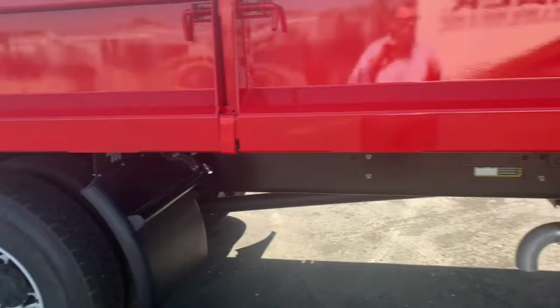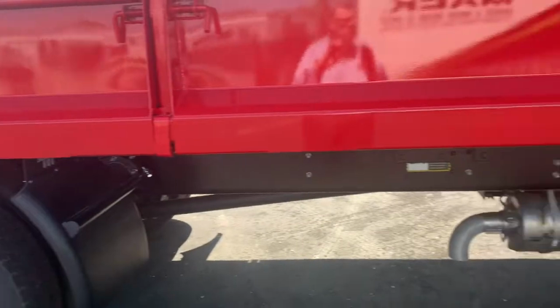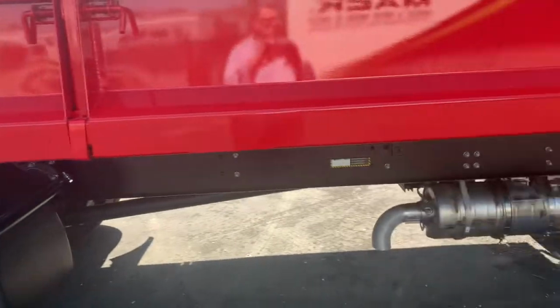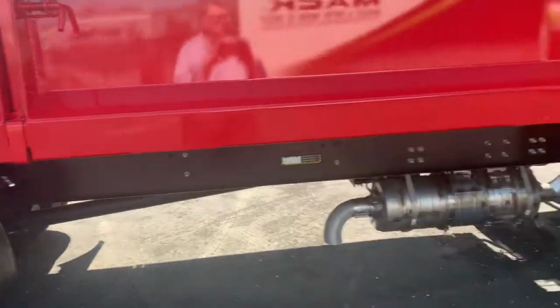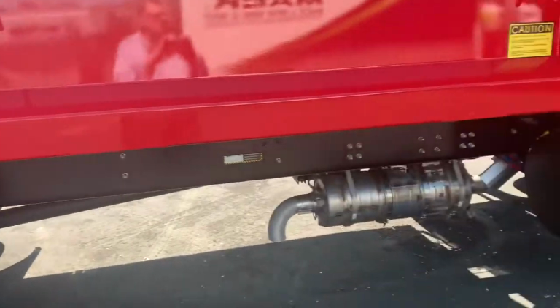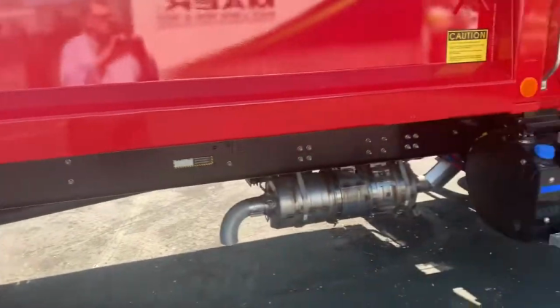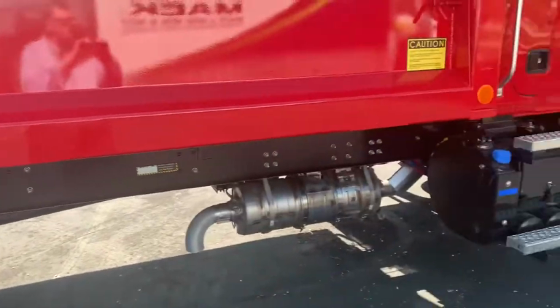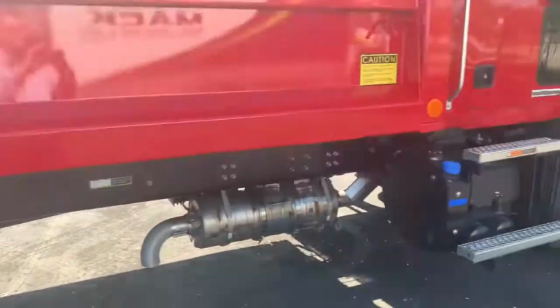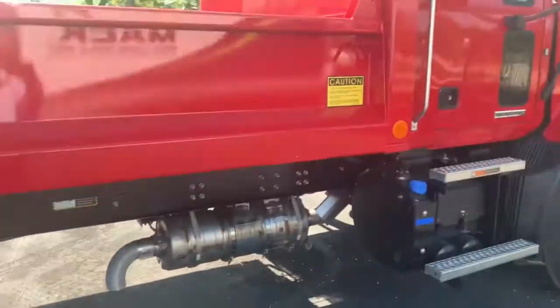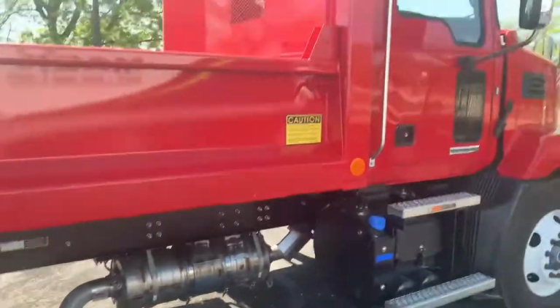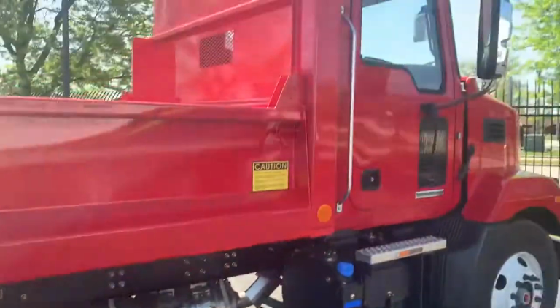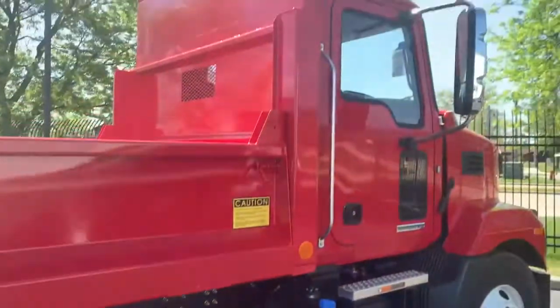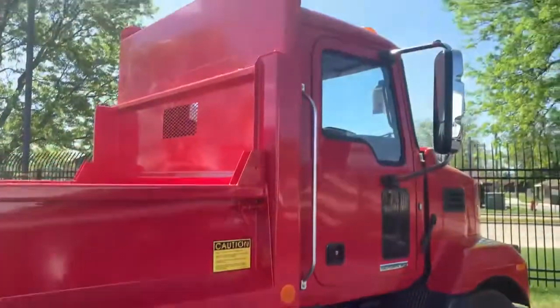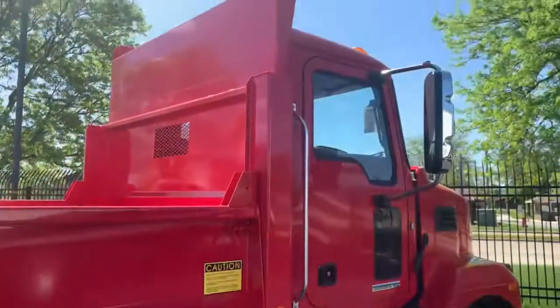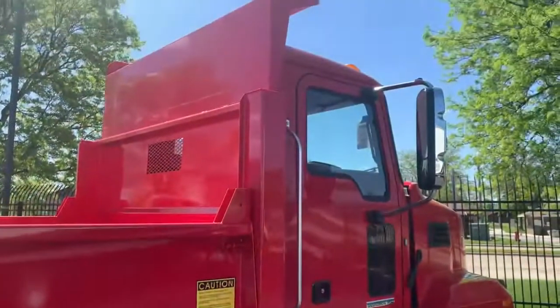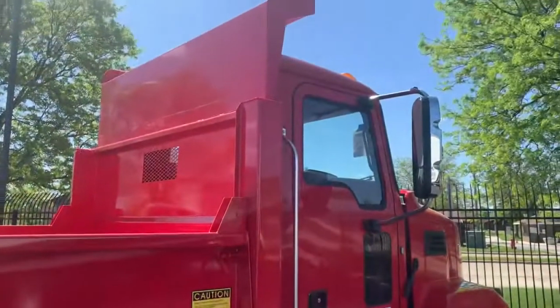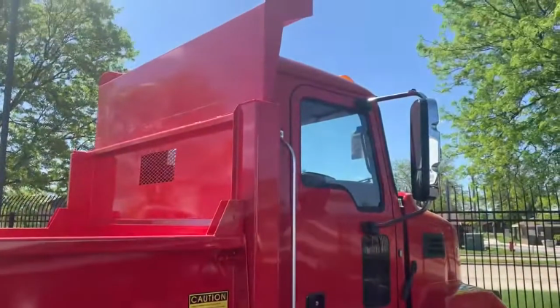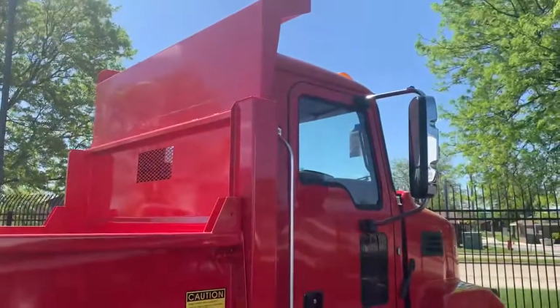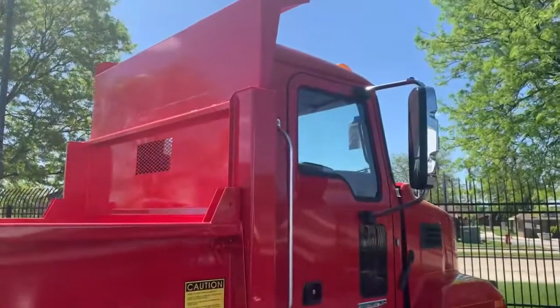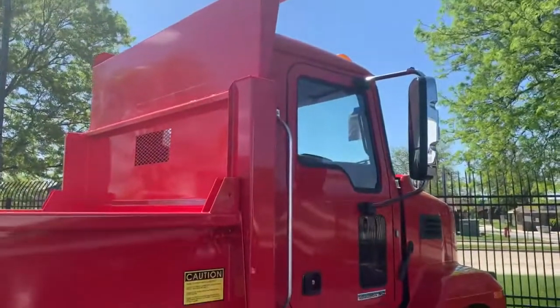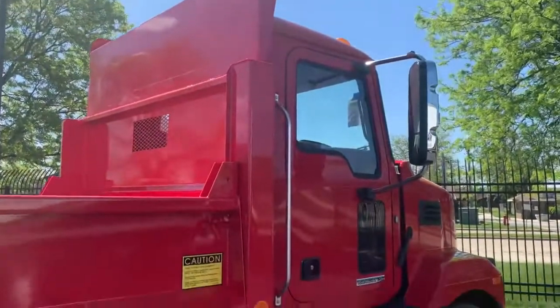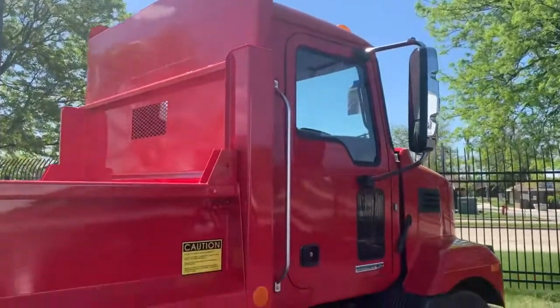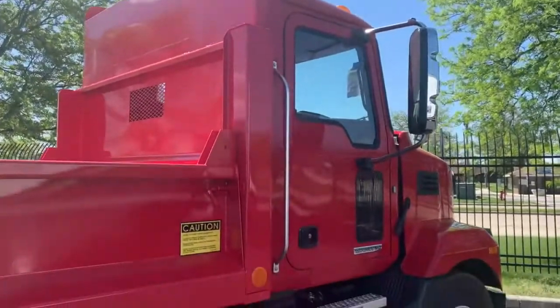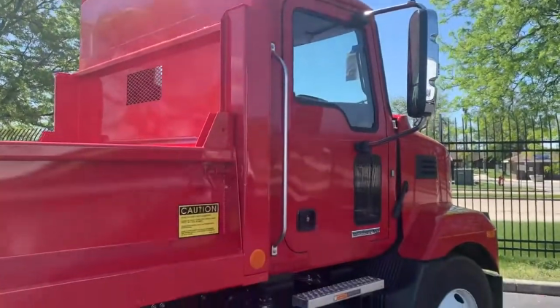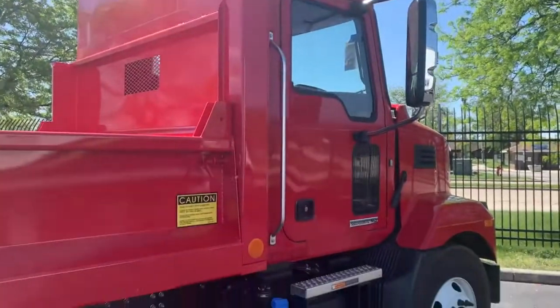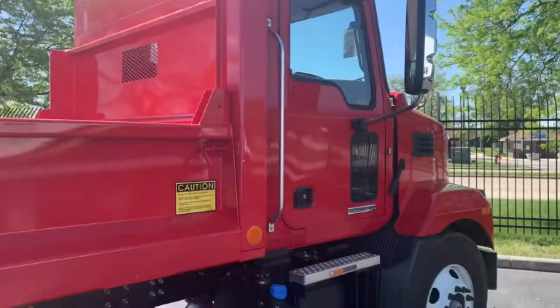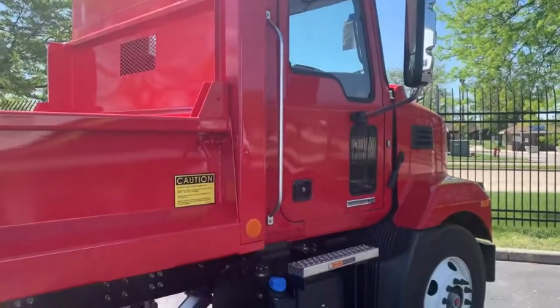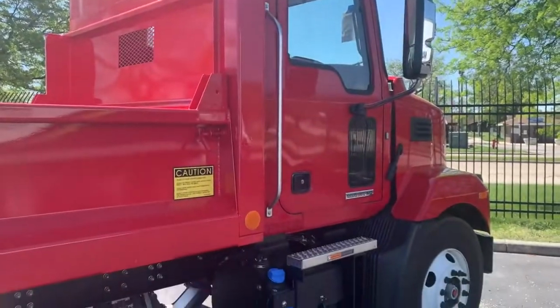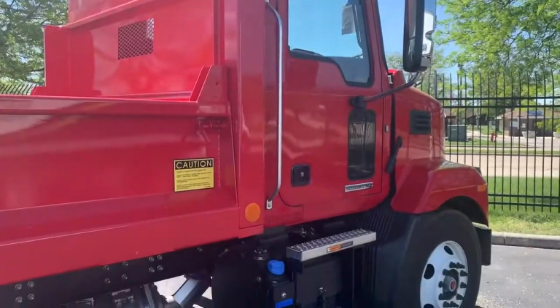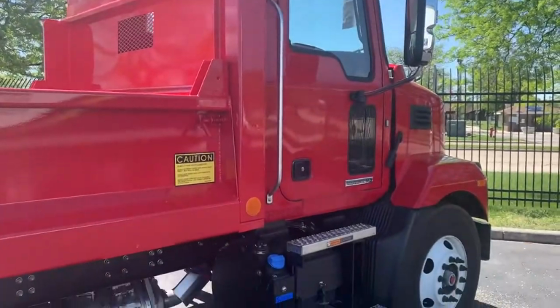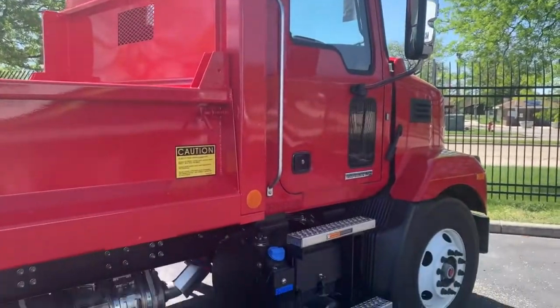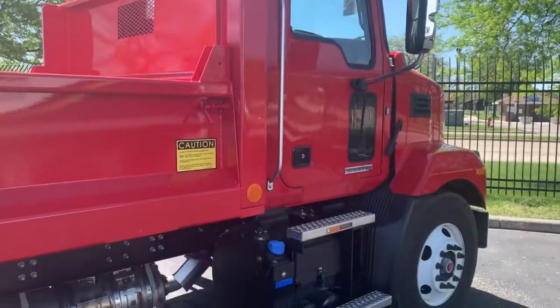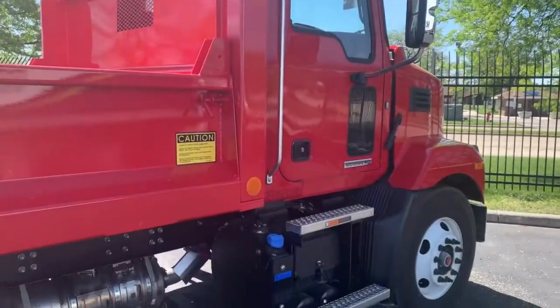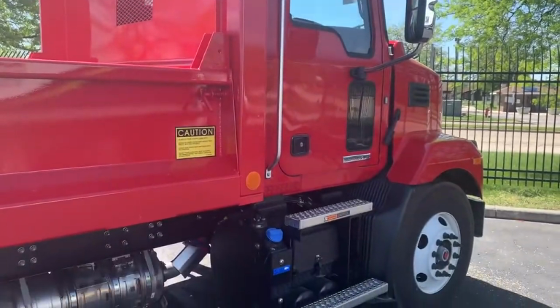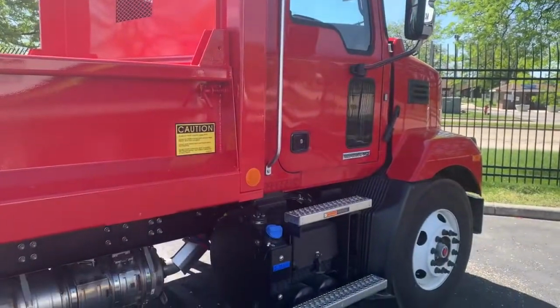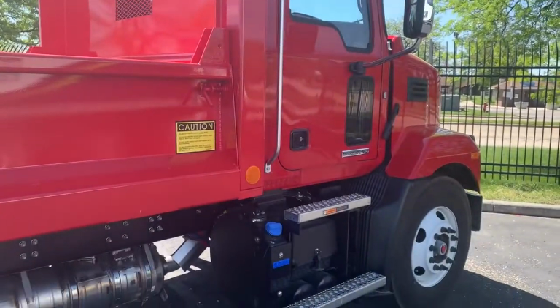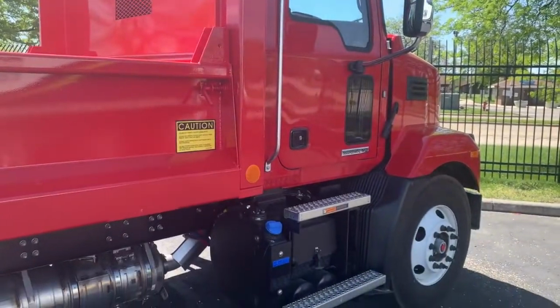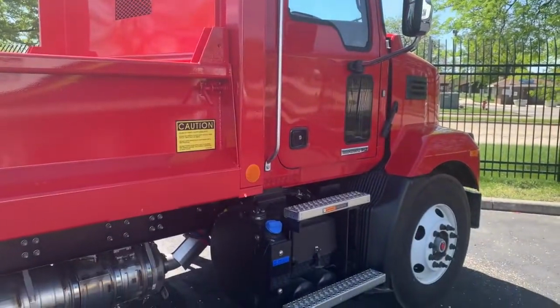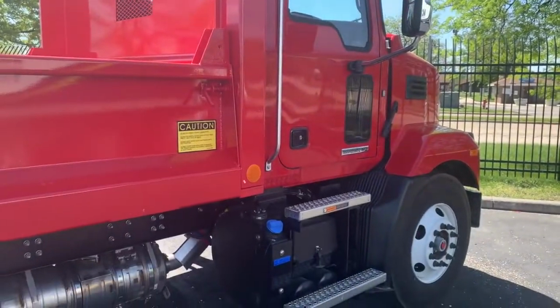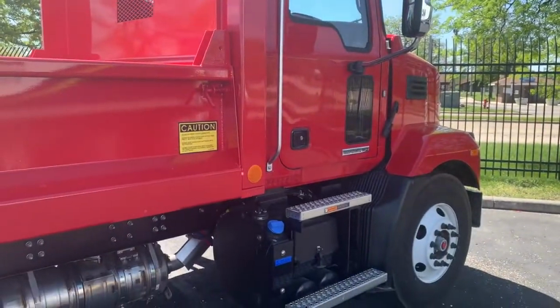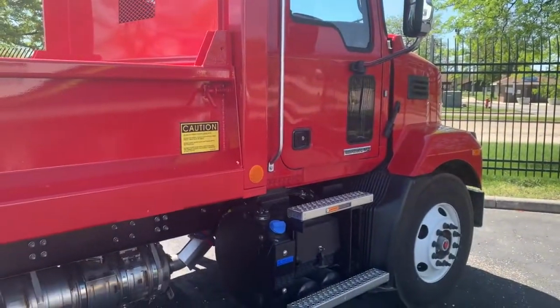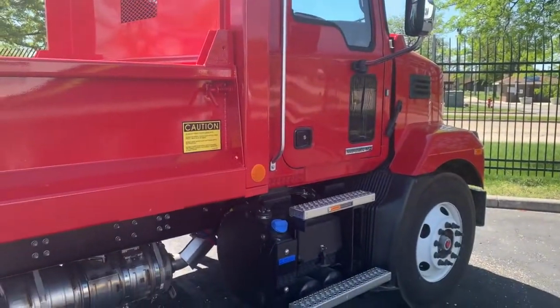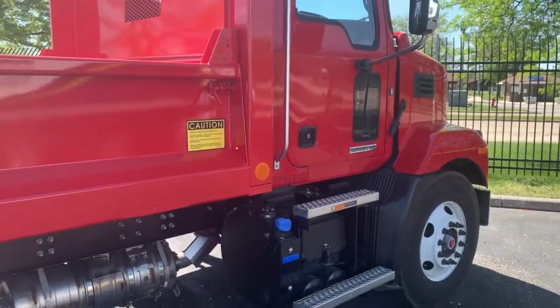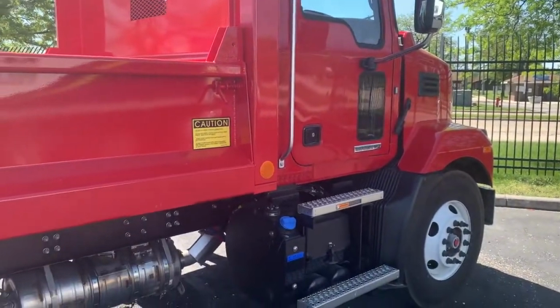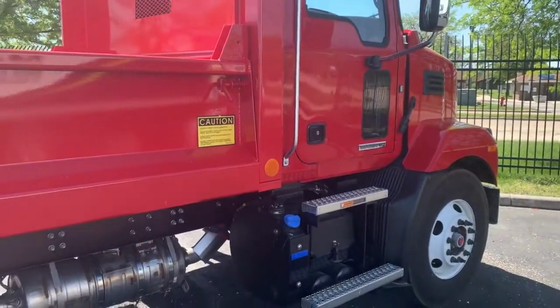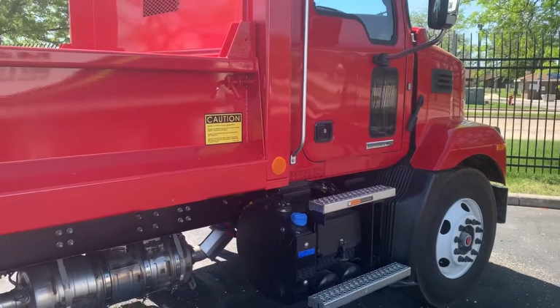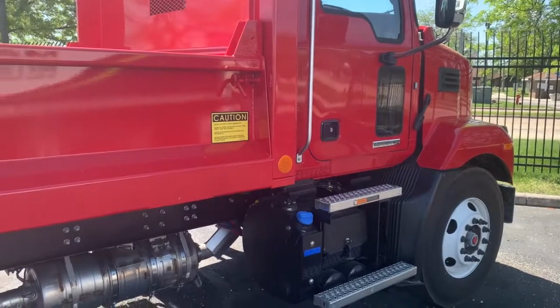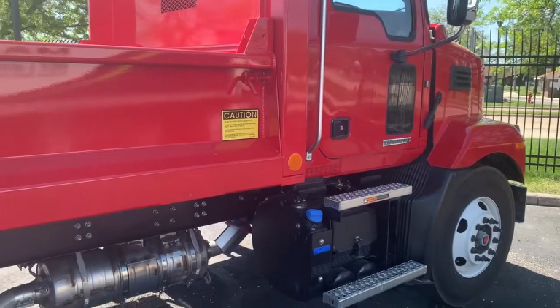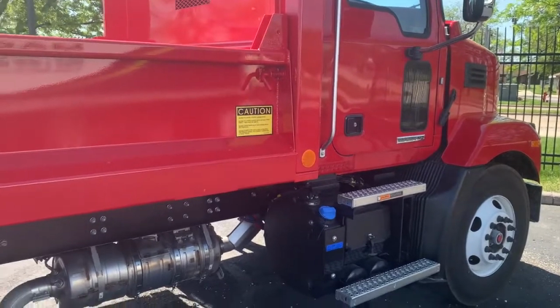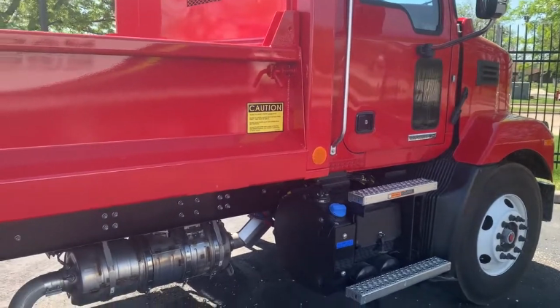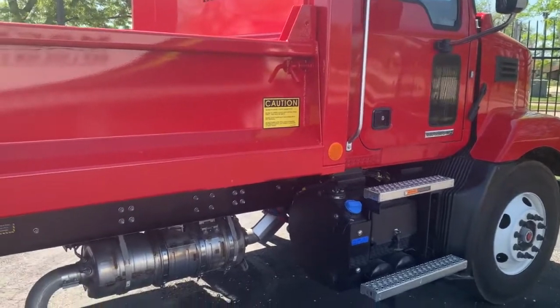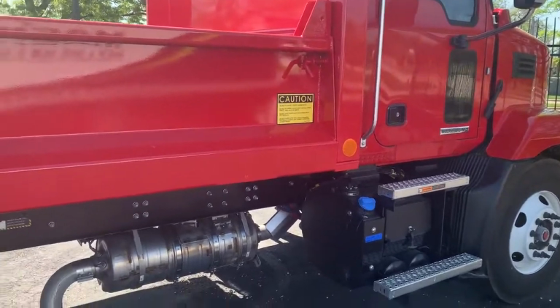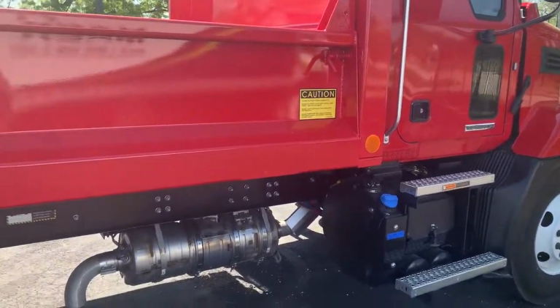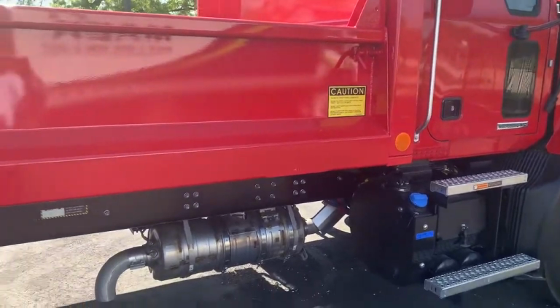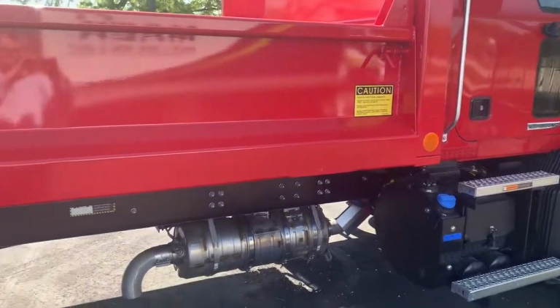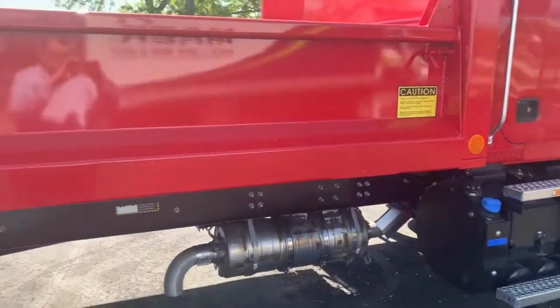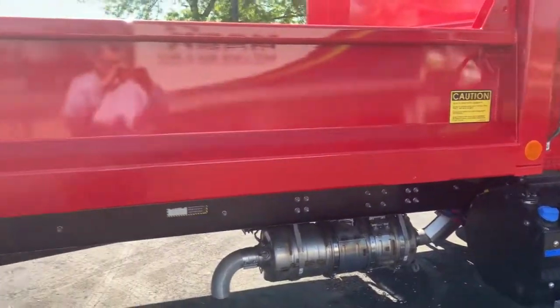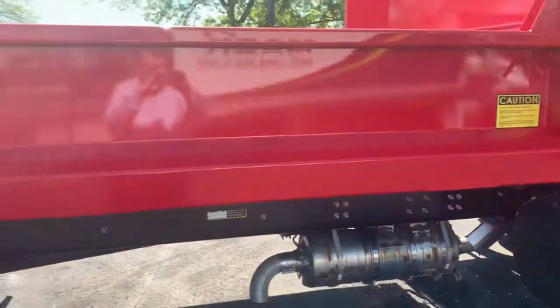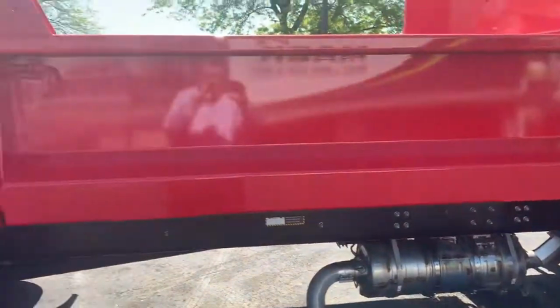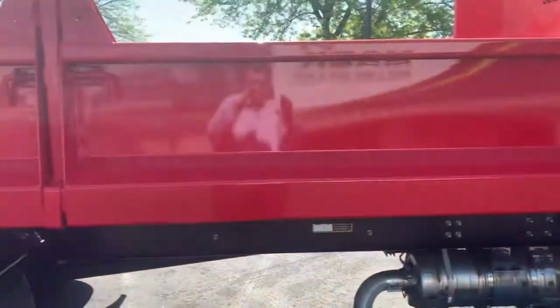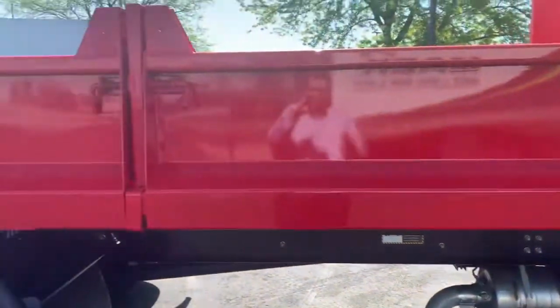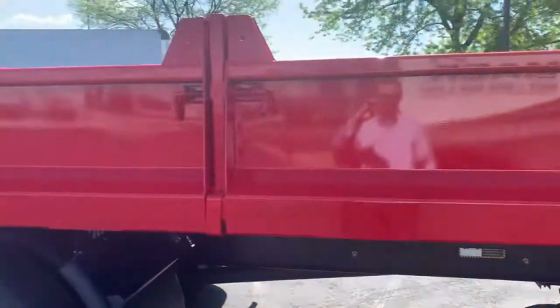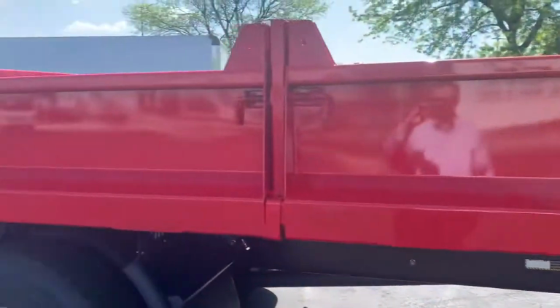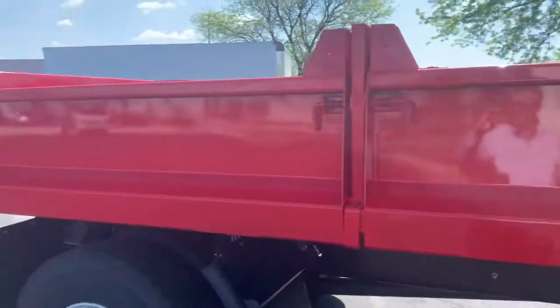Now remember, this is an MD7 — so this is a 33,000 GVW offering. Also, you can get it as an MD6, which is your under CDL.